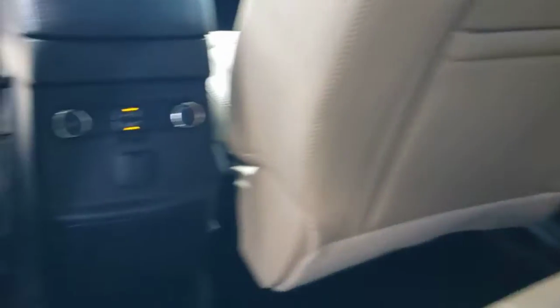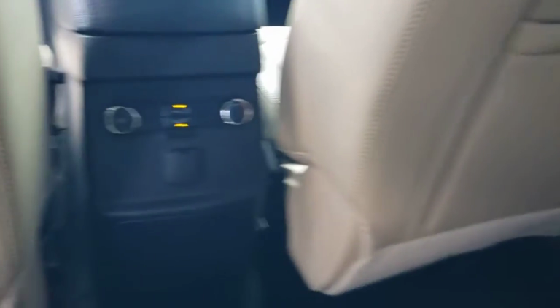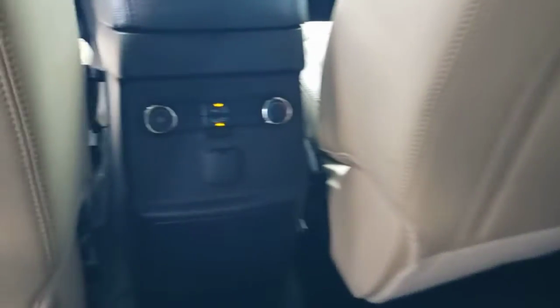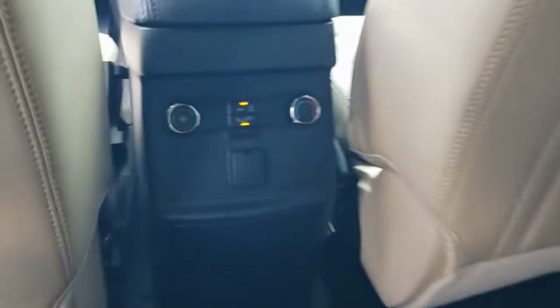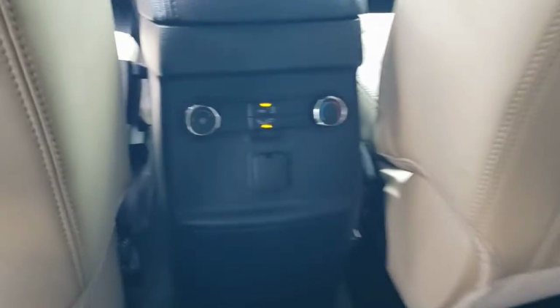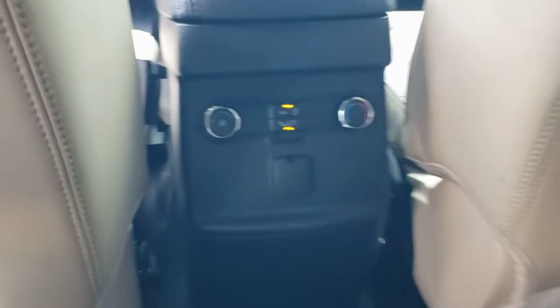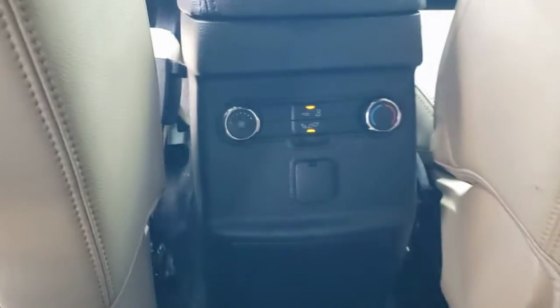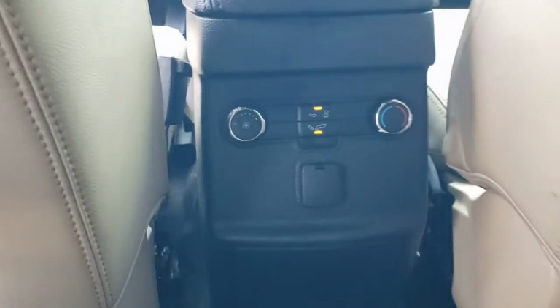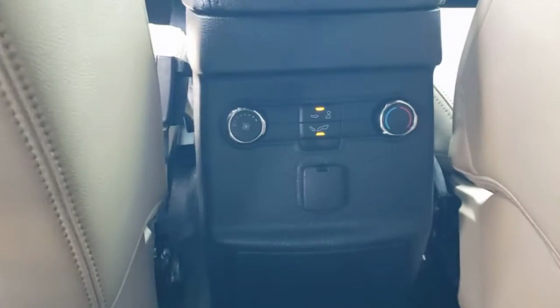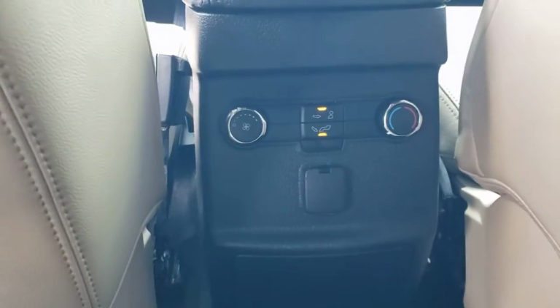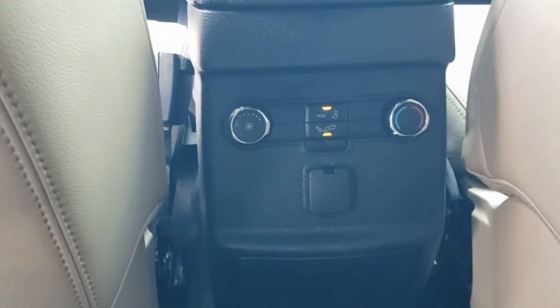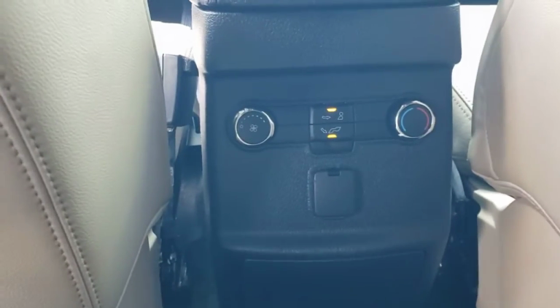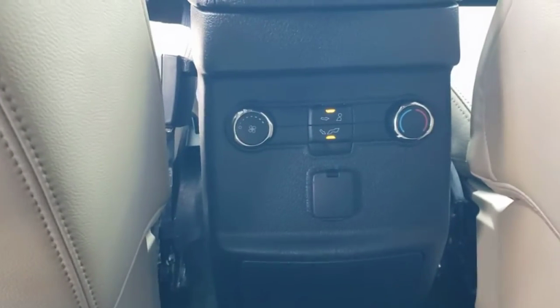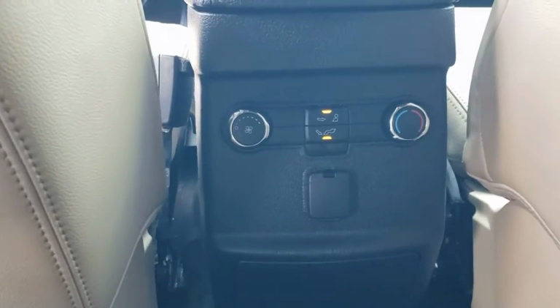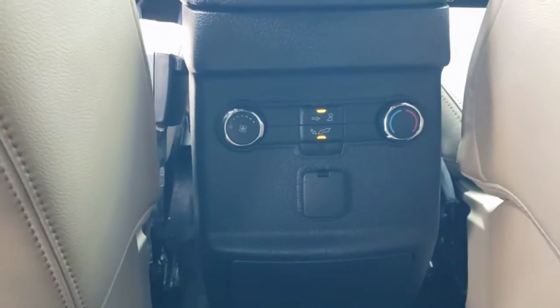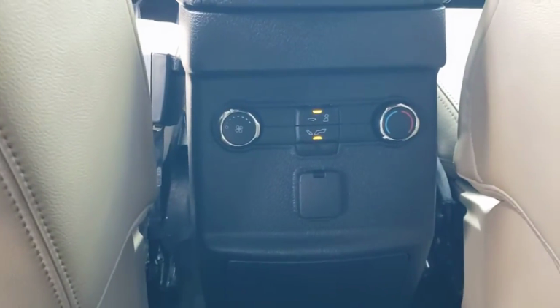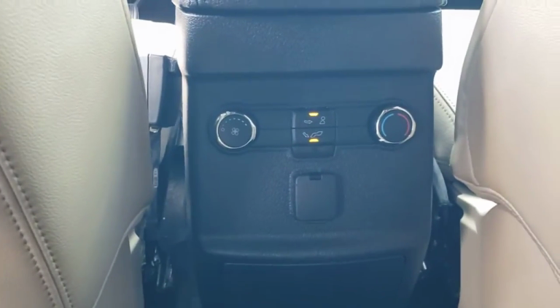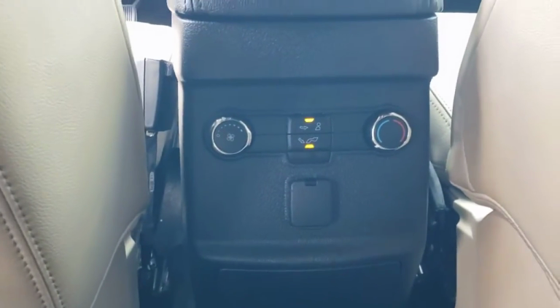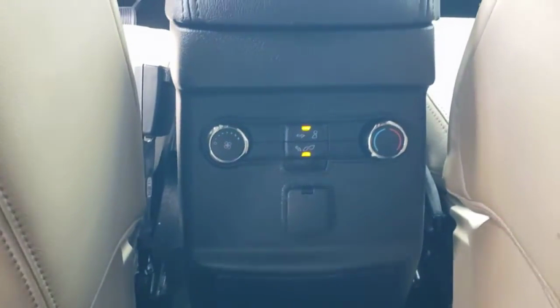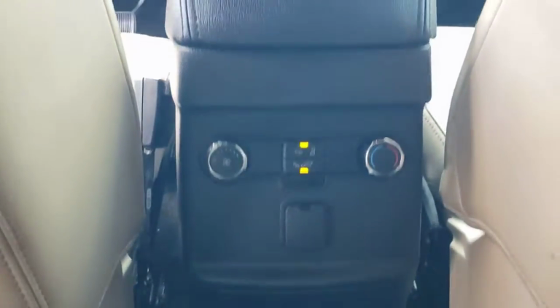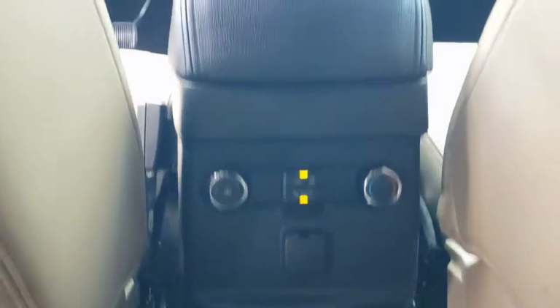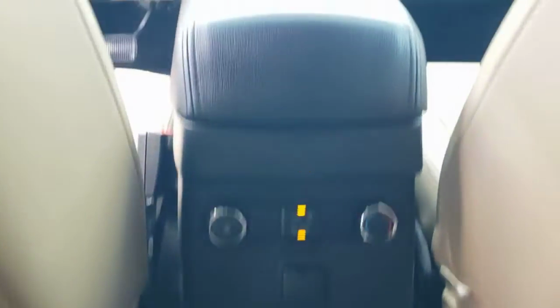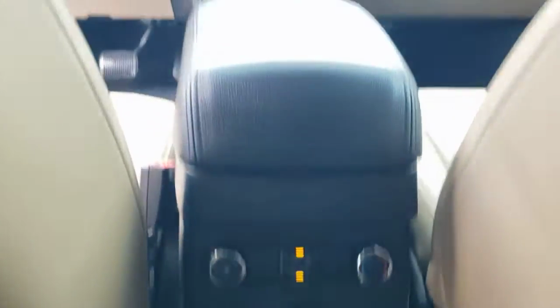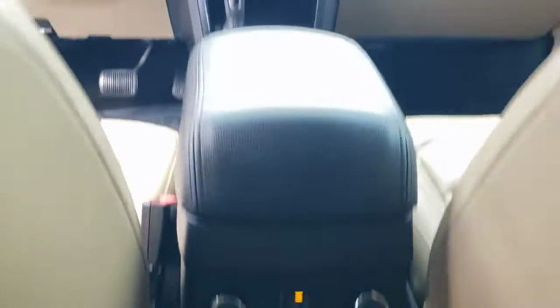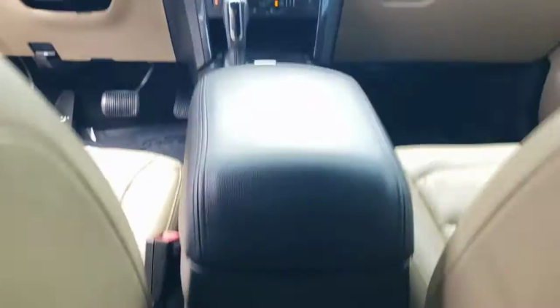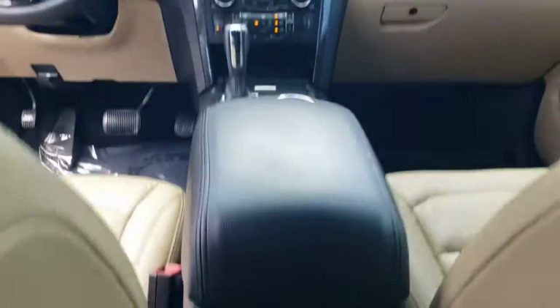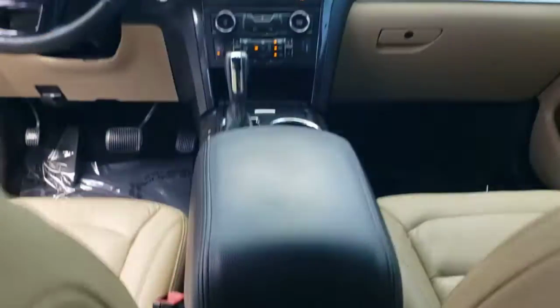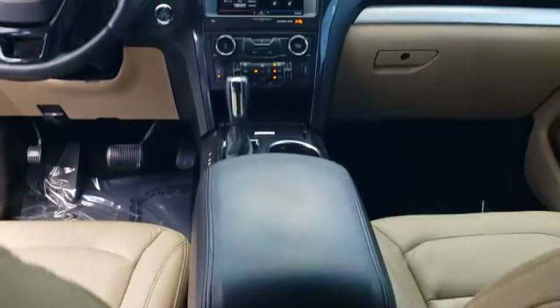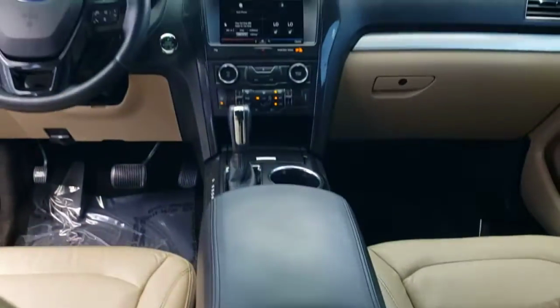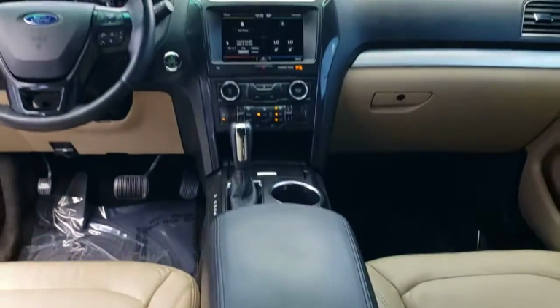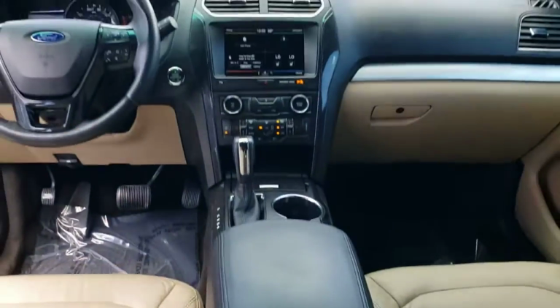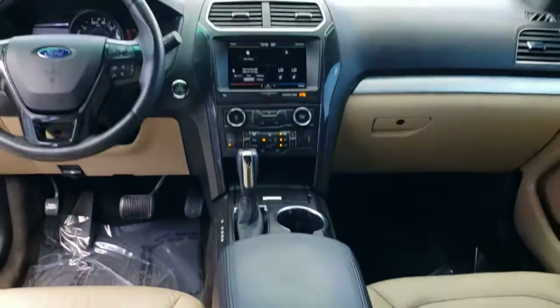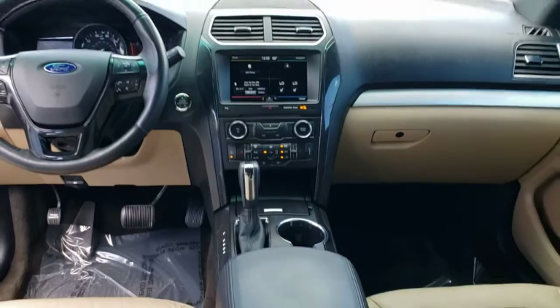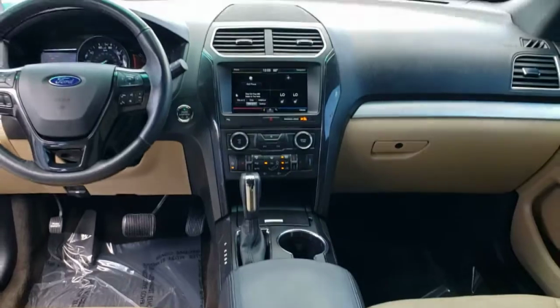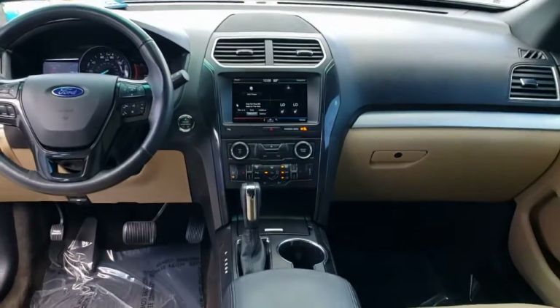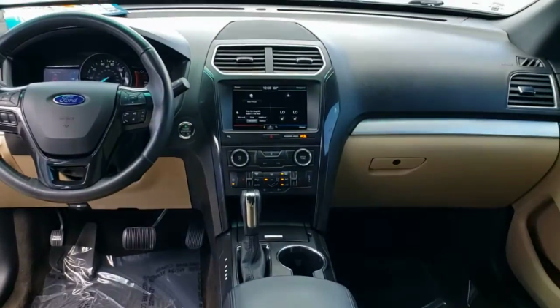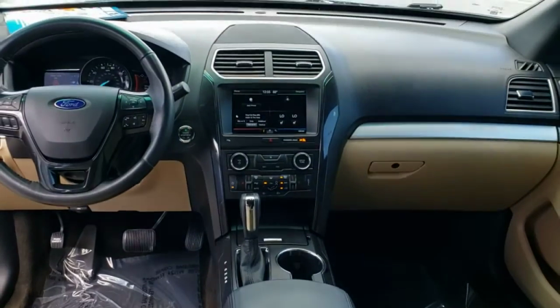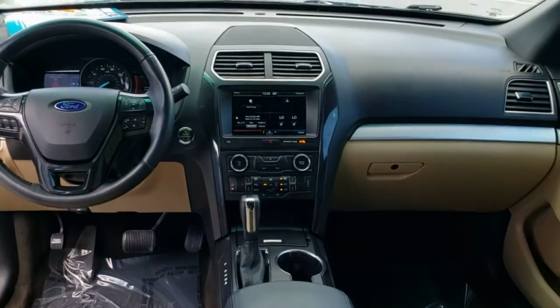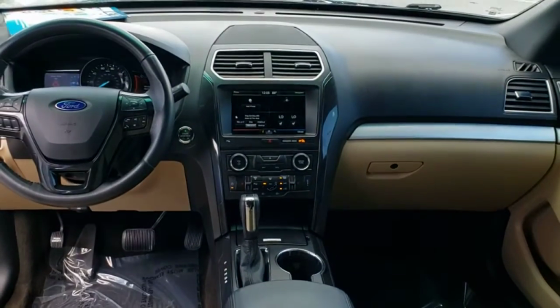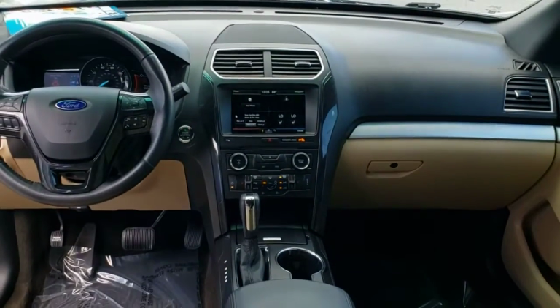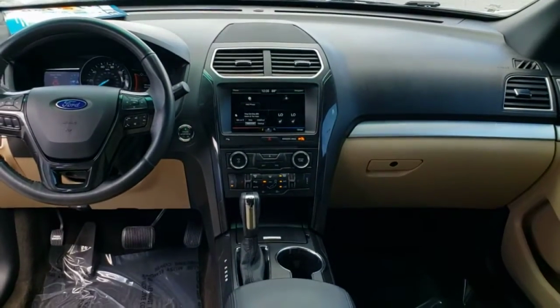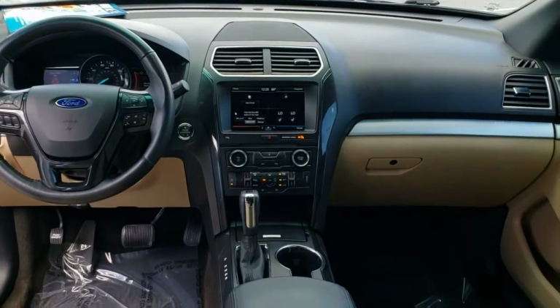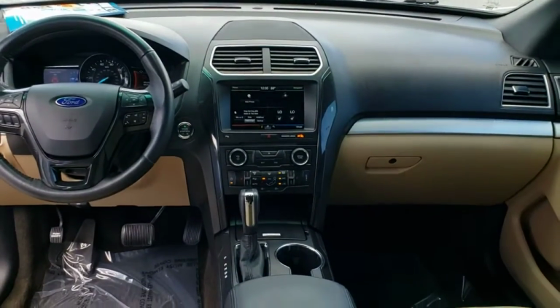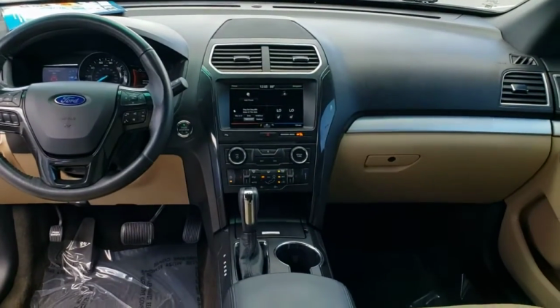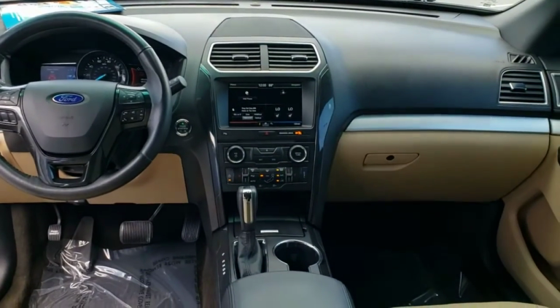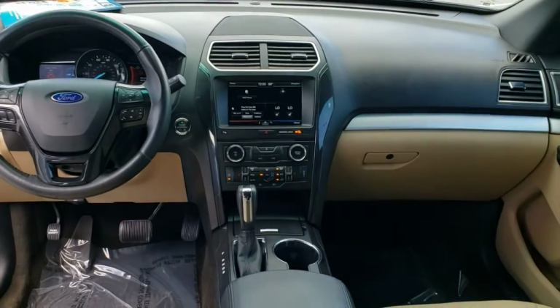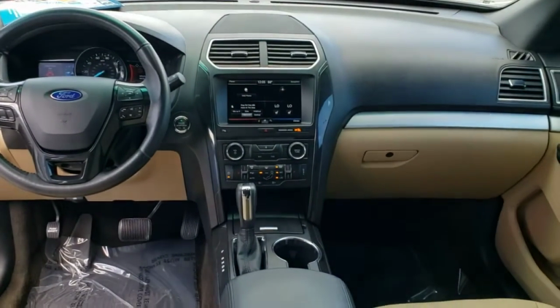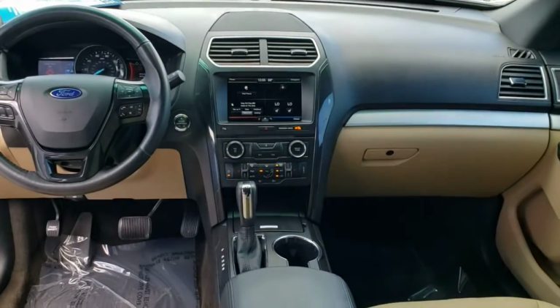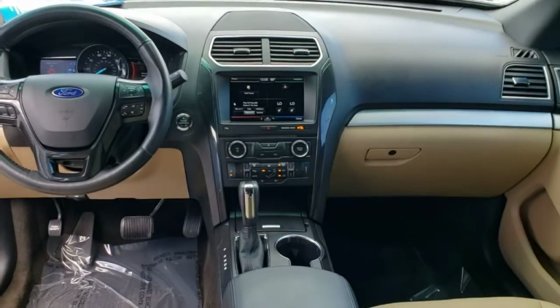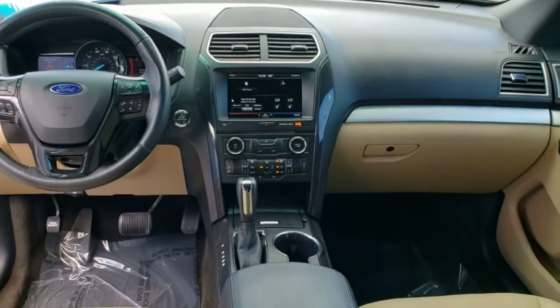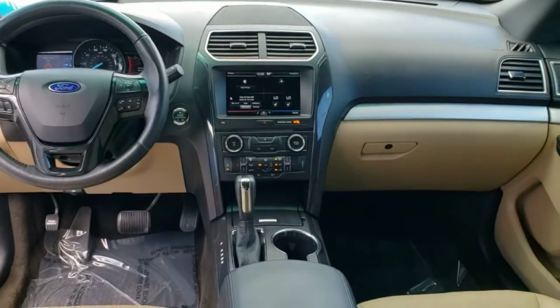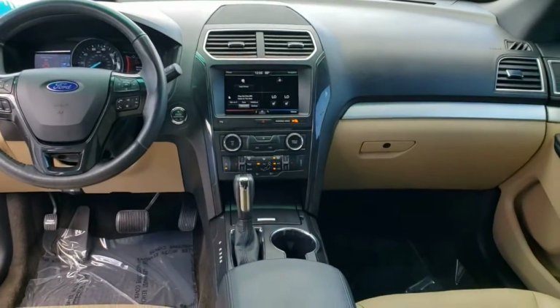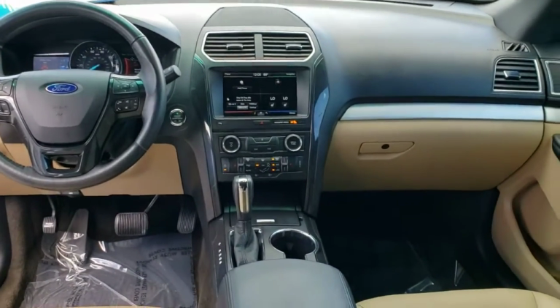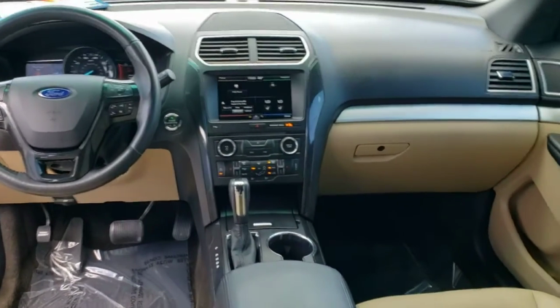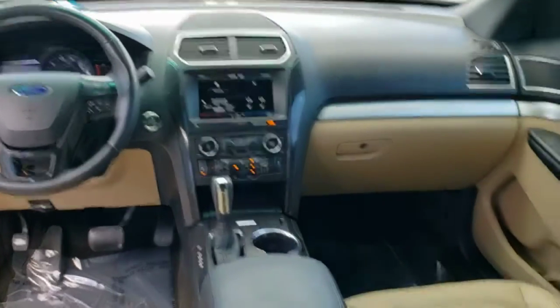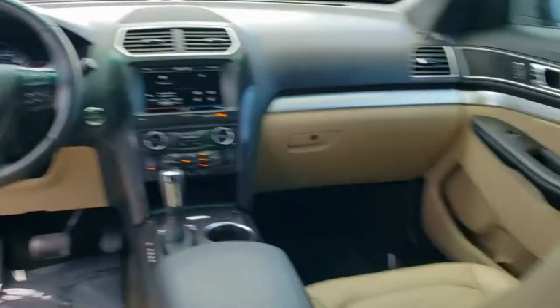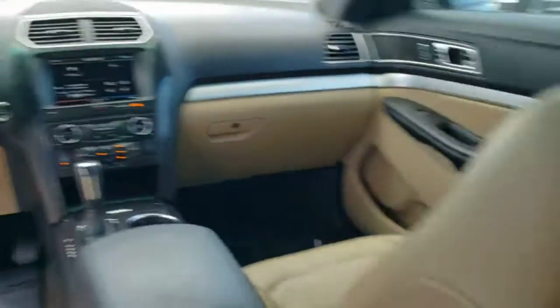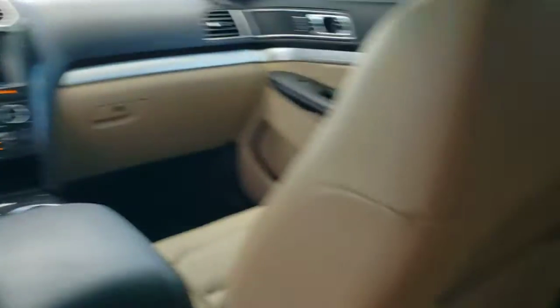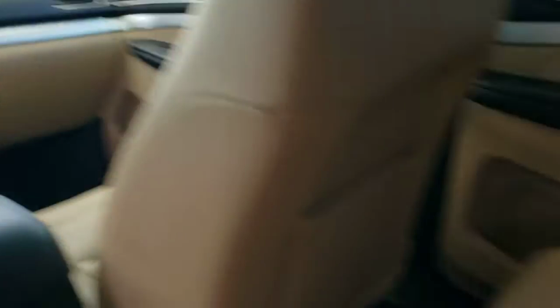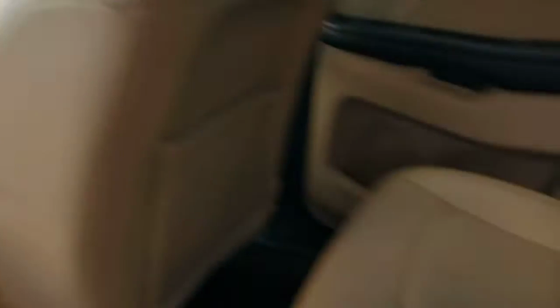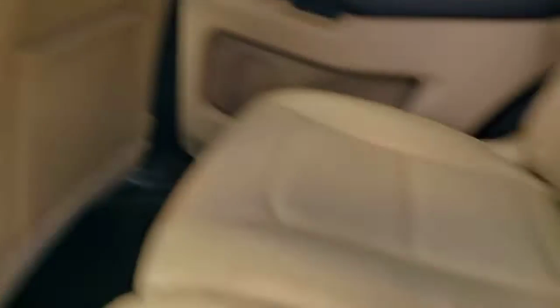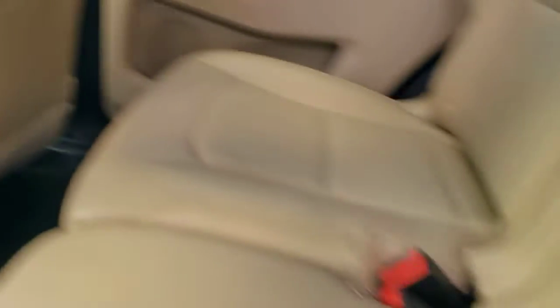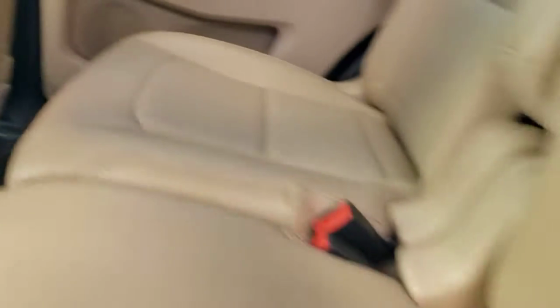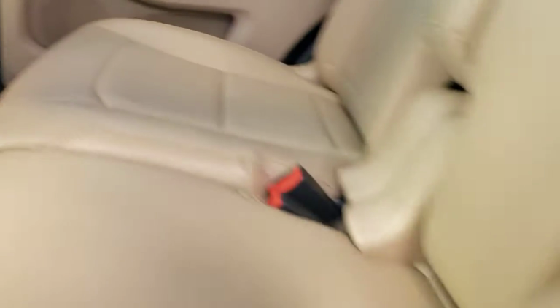Third row seat, aluminum wheels, intermittent wipers, tire pressure monitoring system, trip computer.